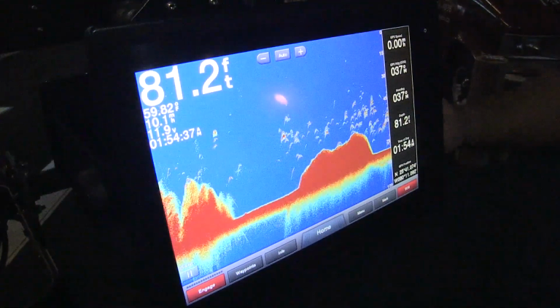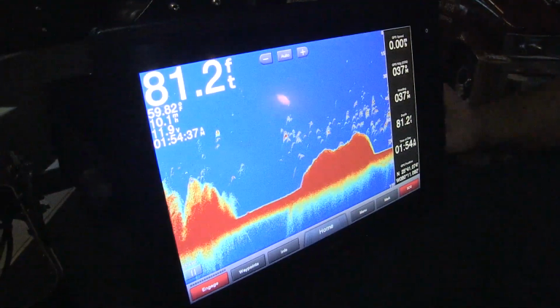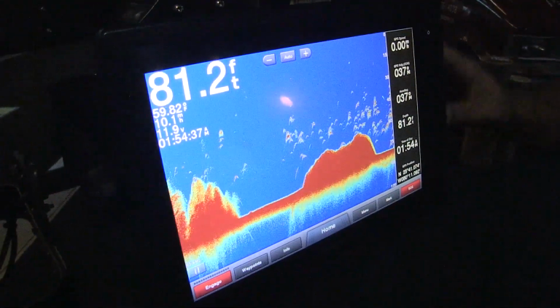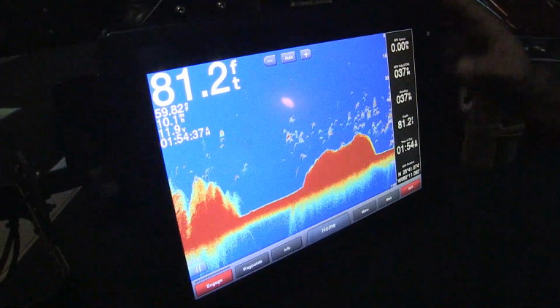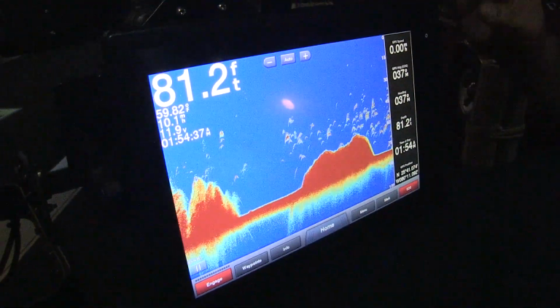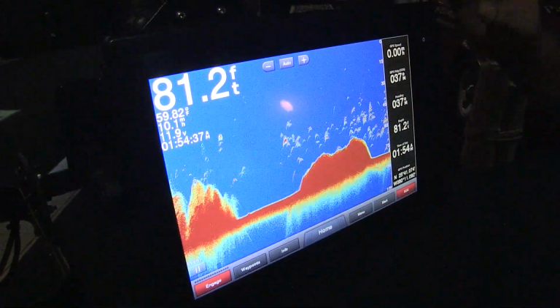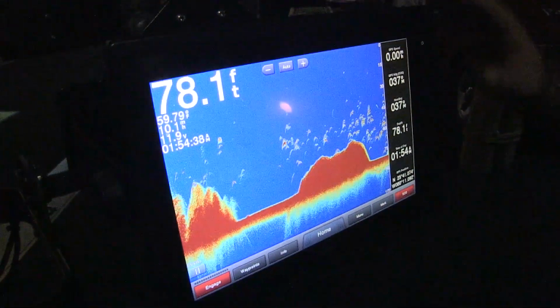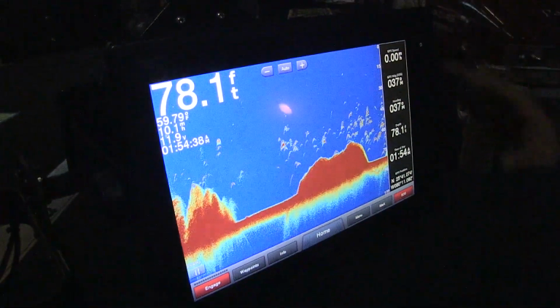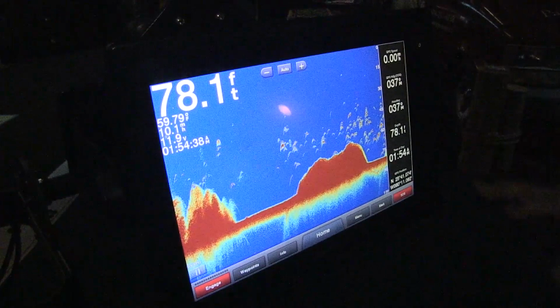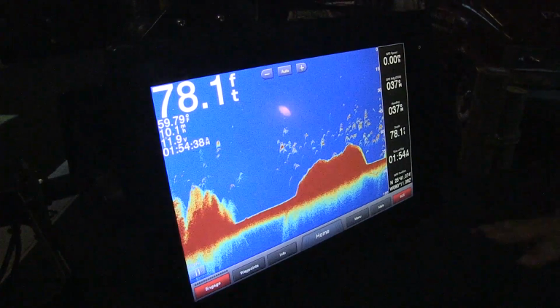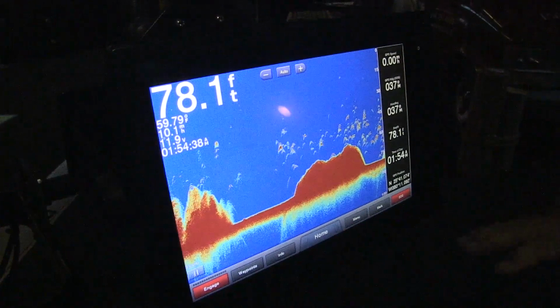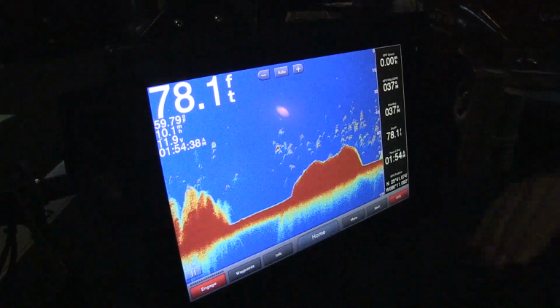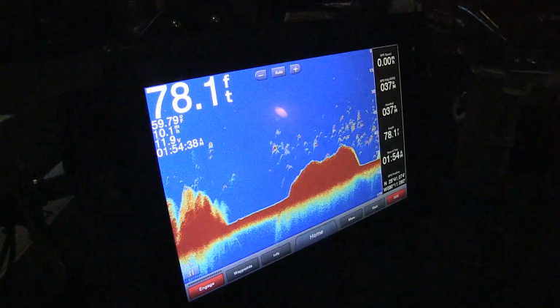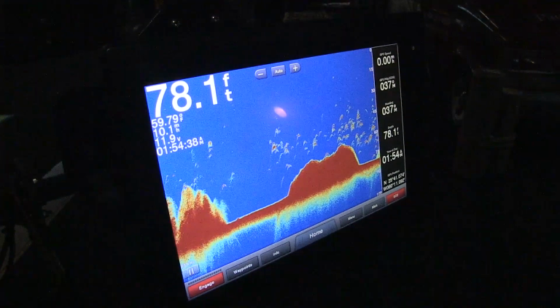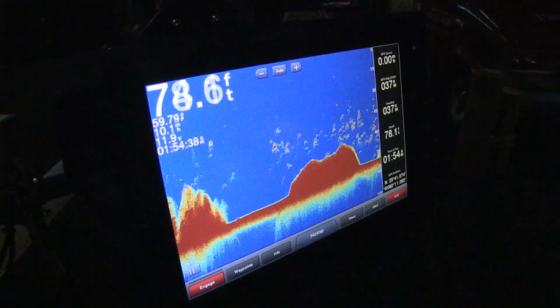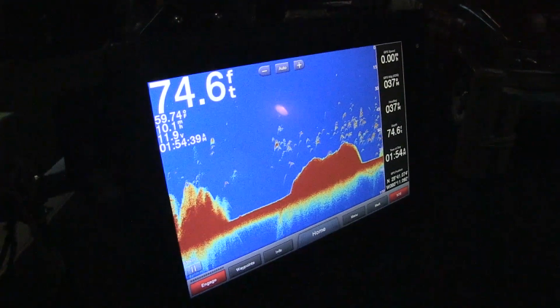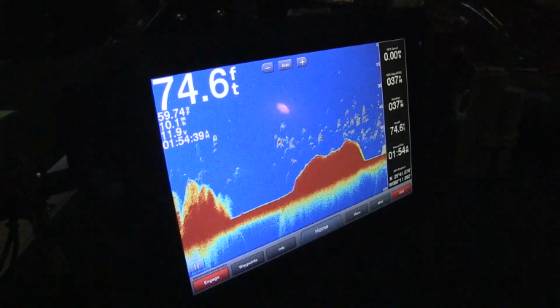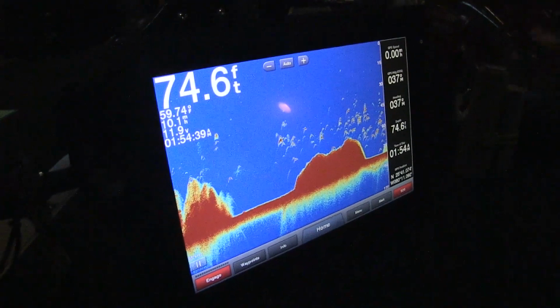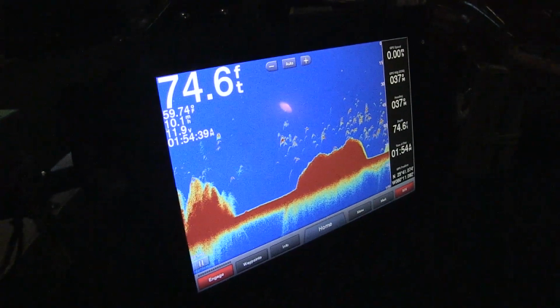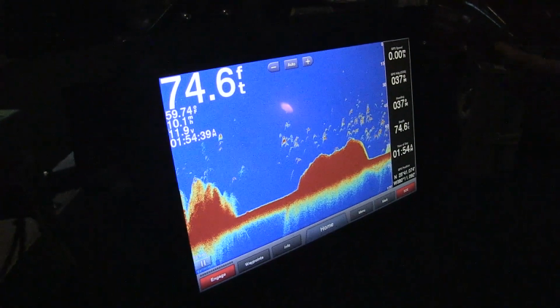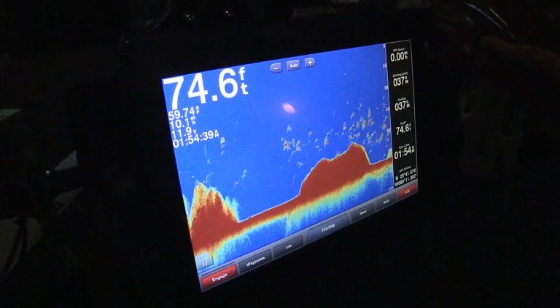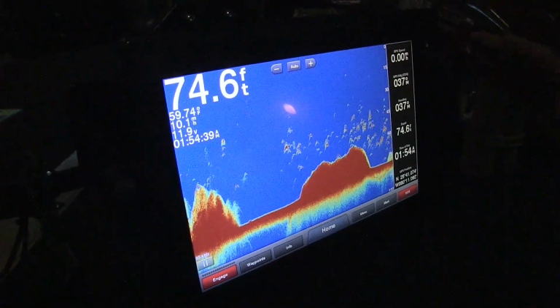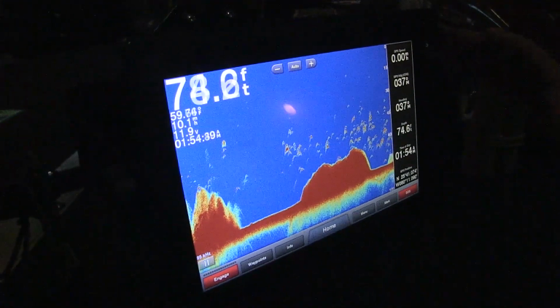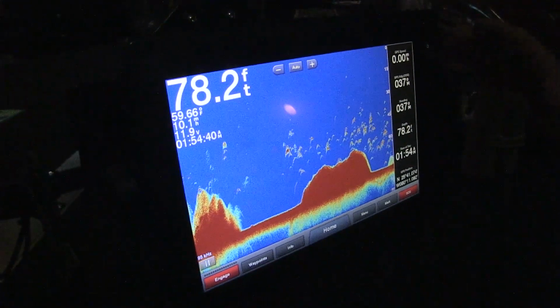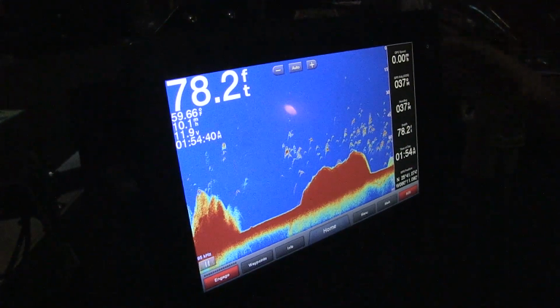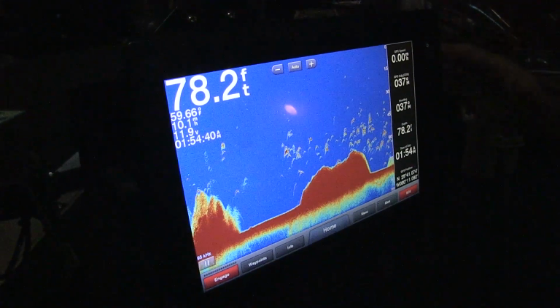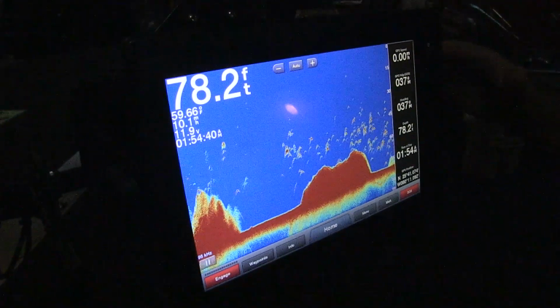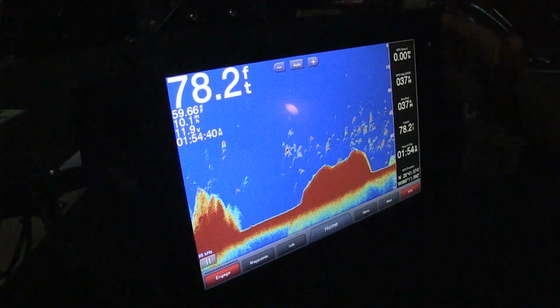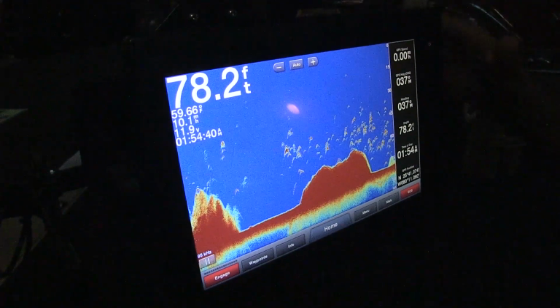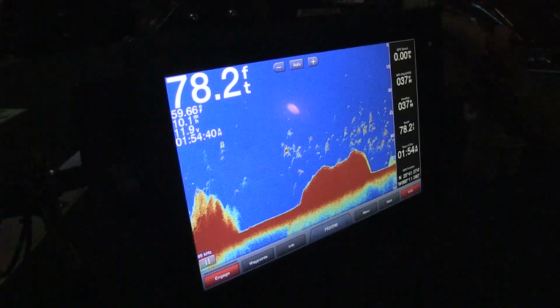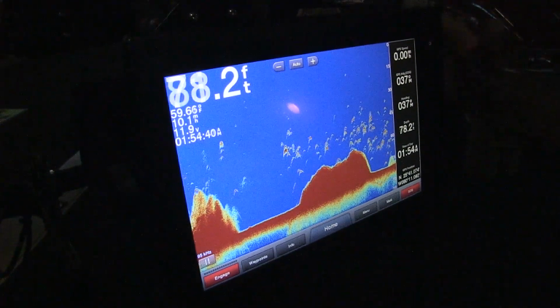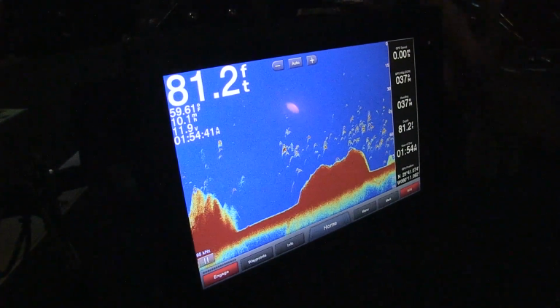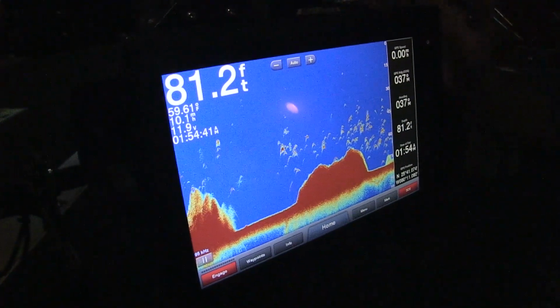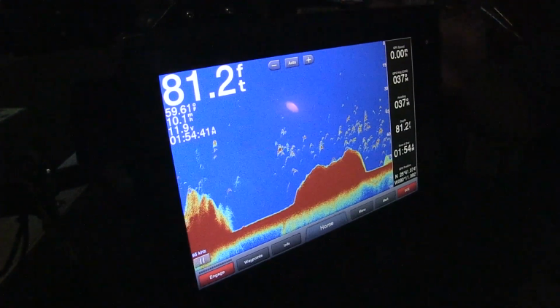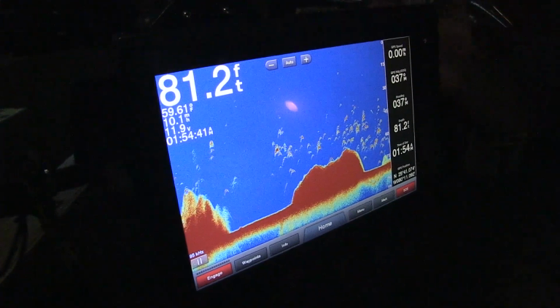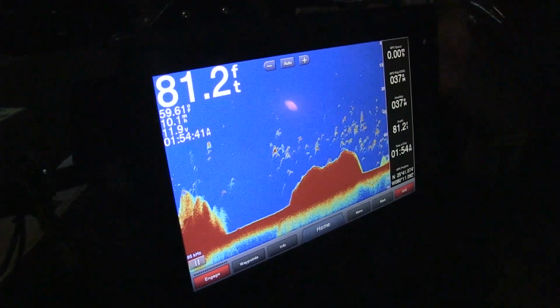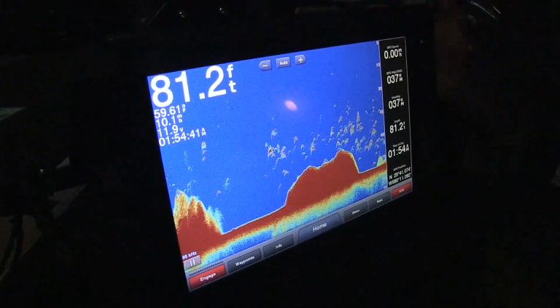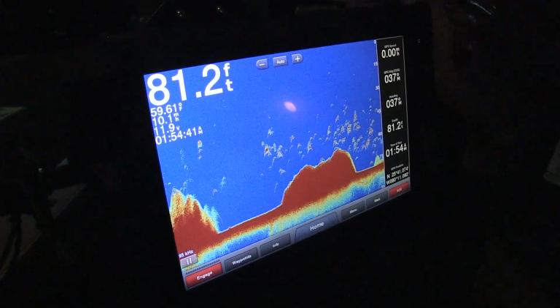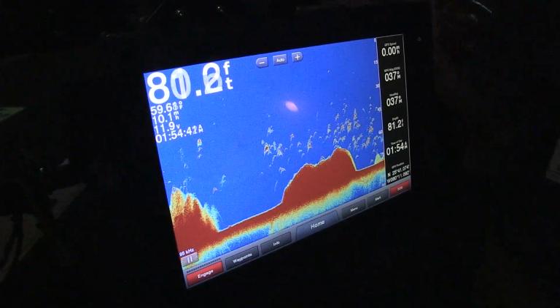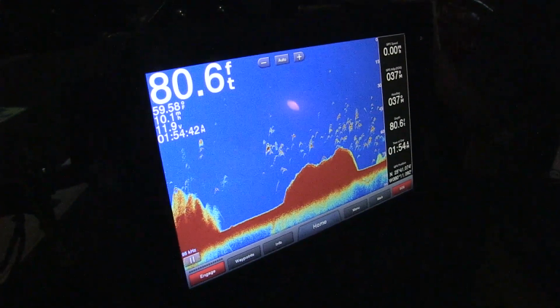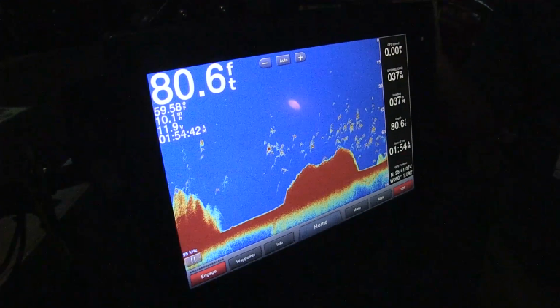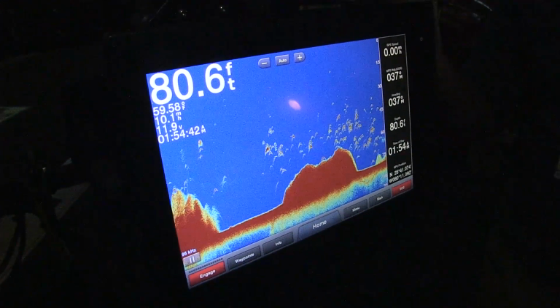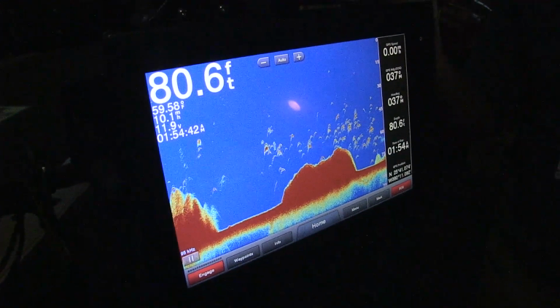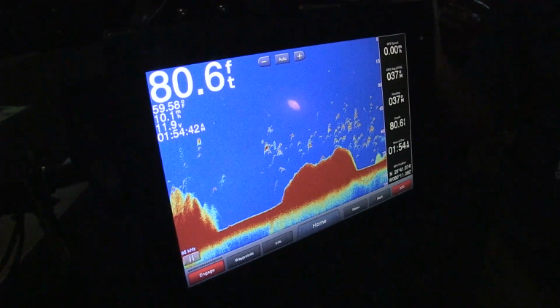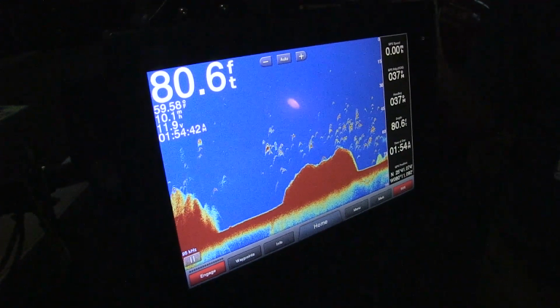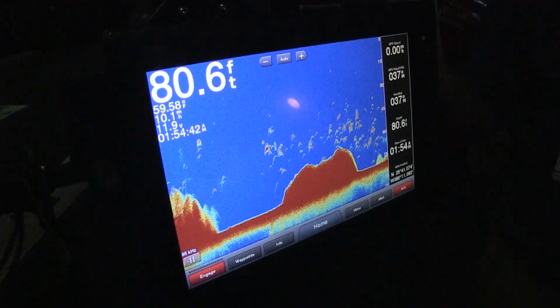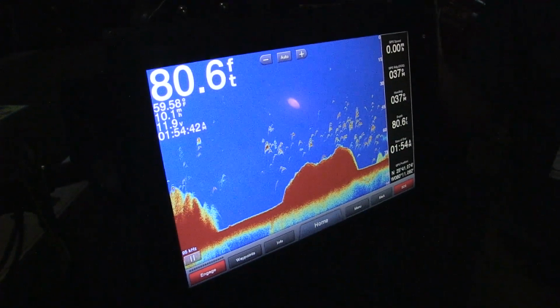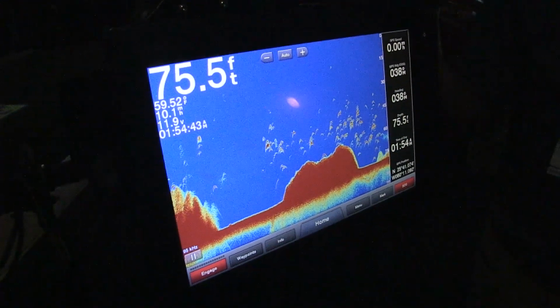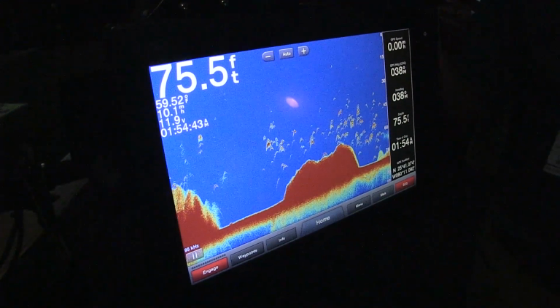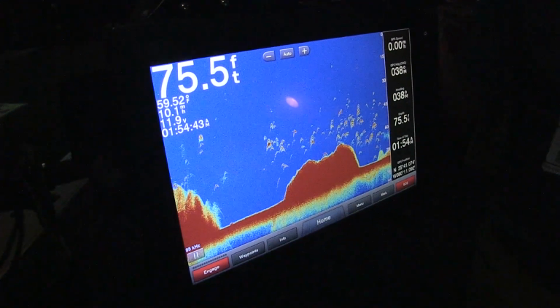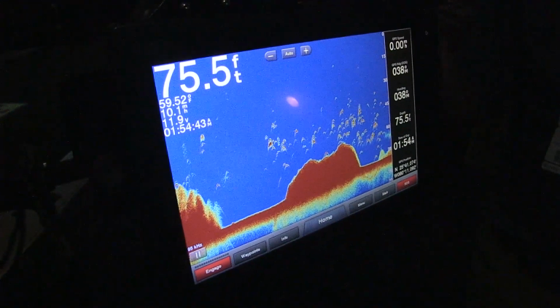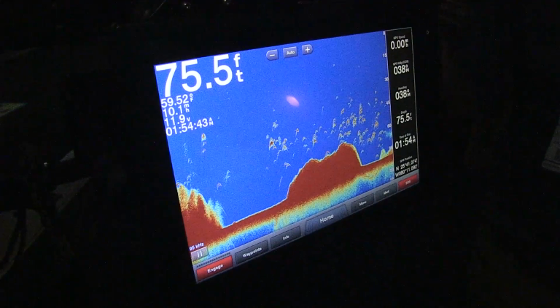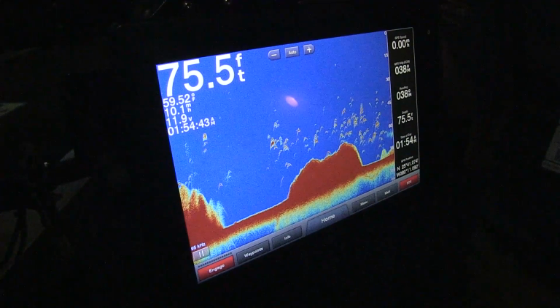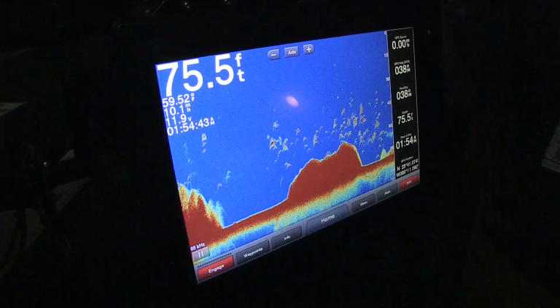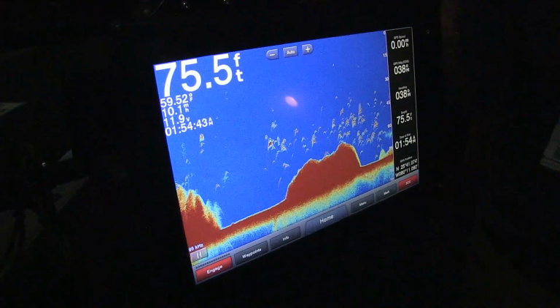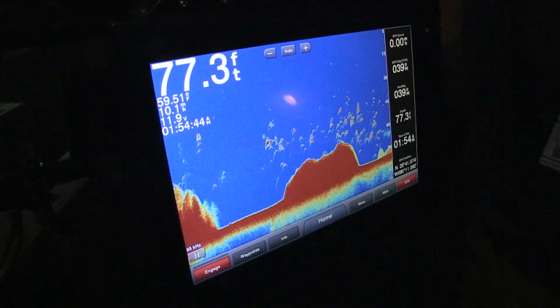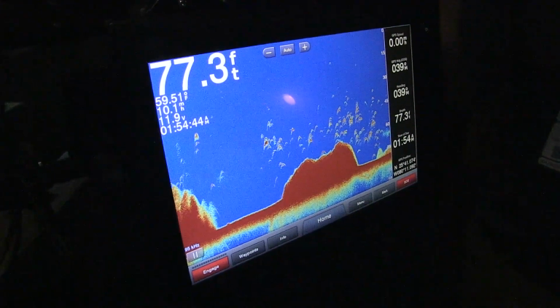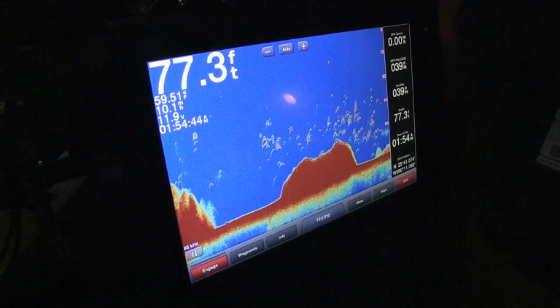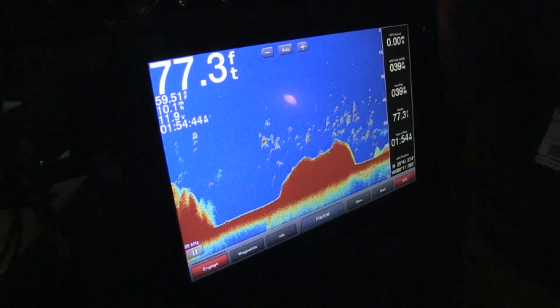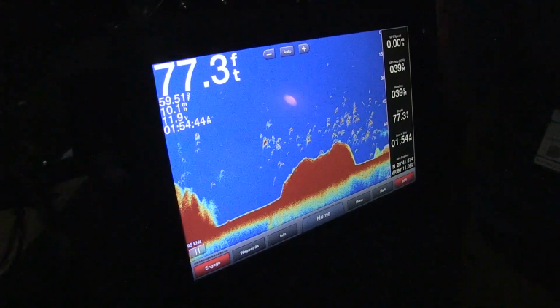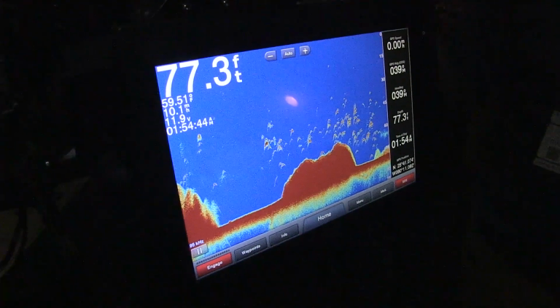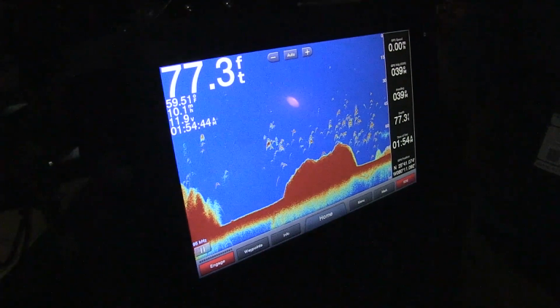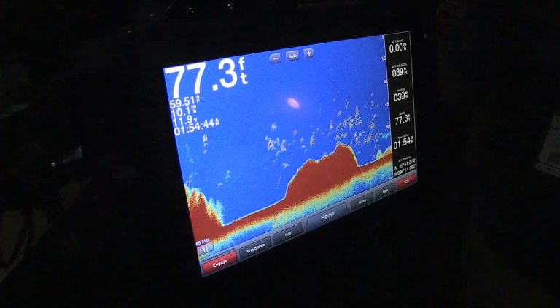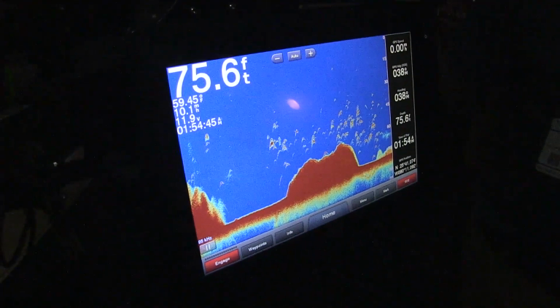Obviously the interface is all touchscreen. You can buy this in a 1222 or 1242, and you can buy it as a sounder or not sounder.